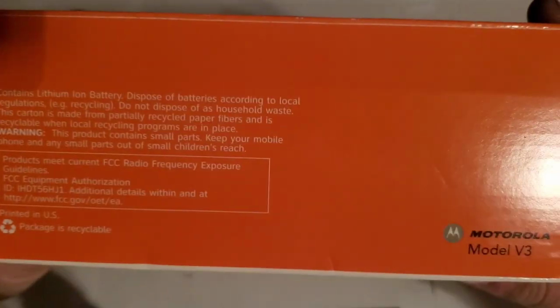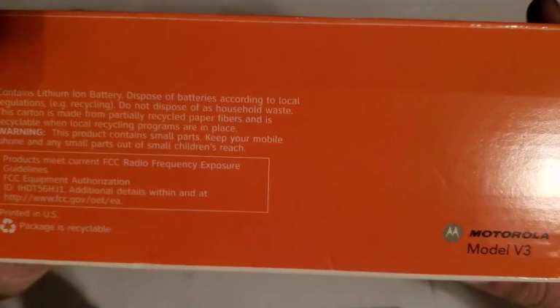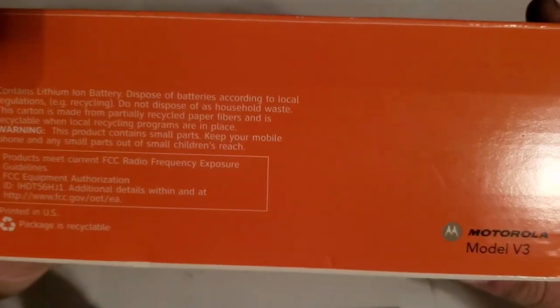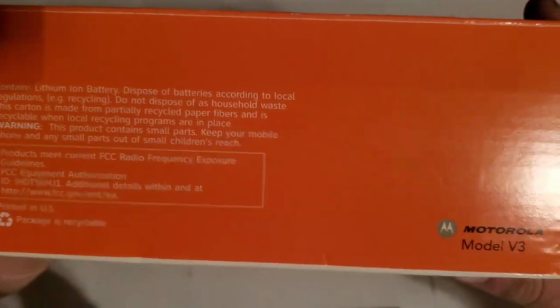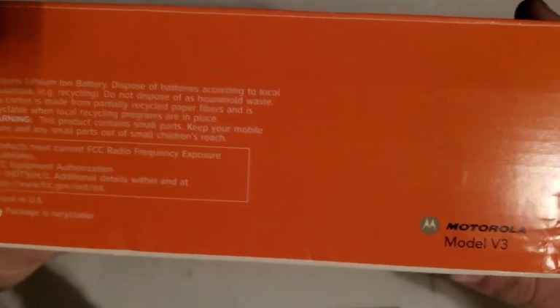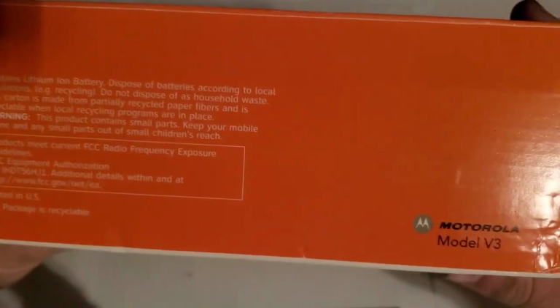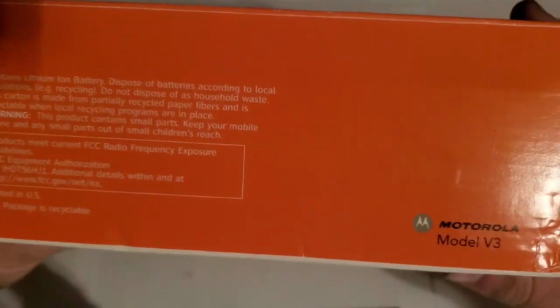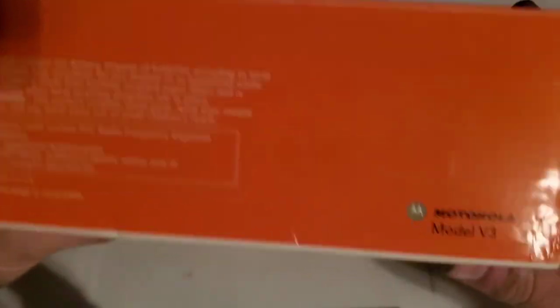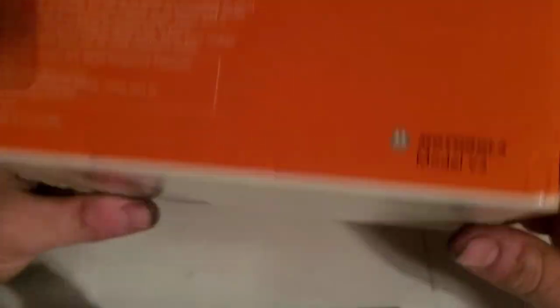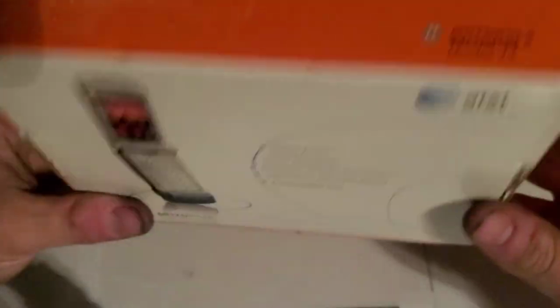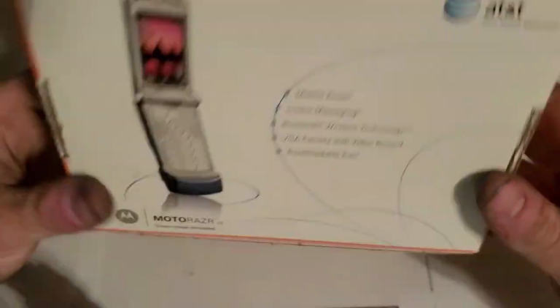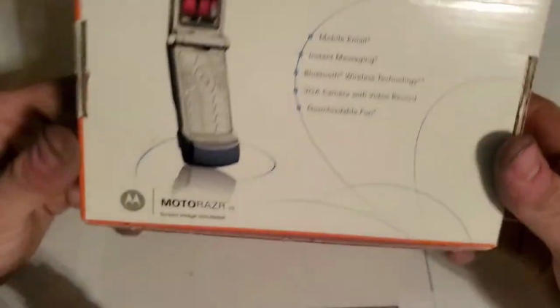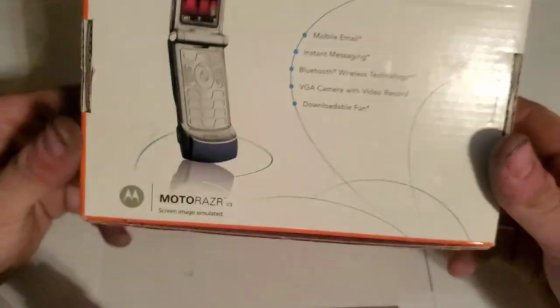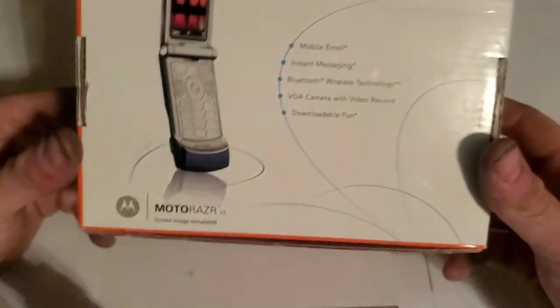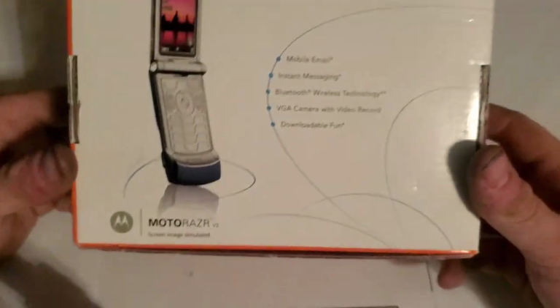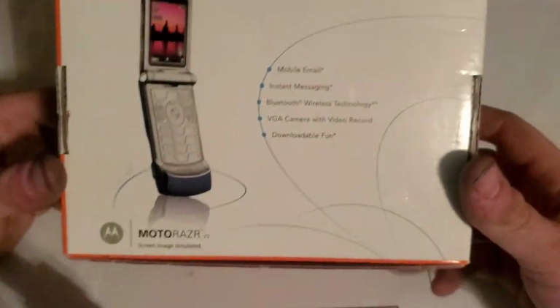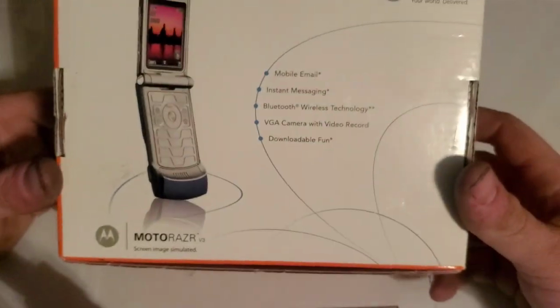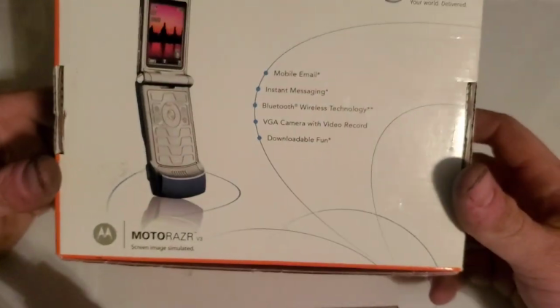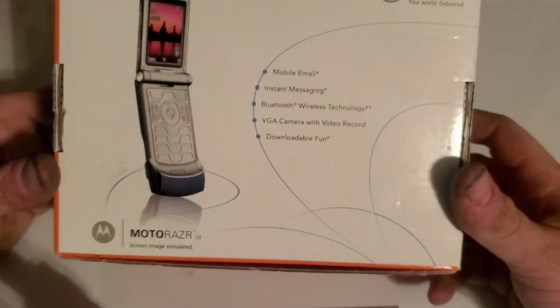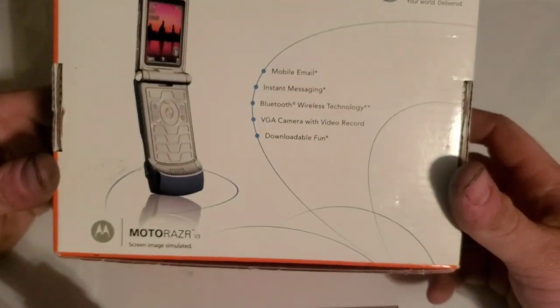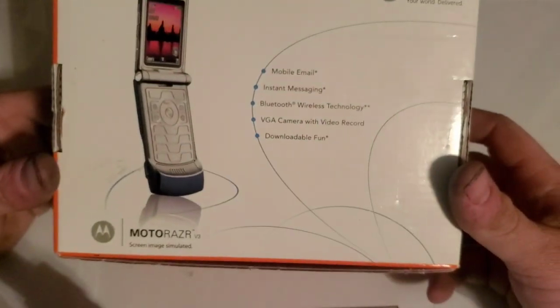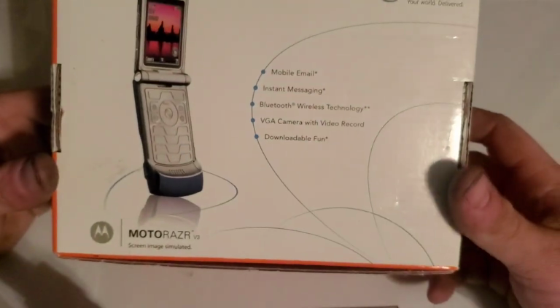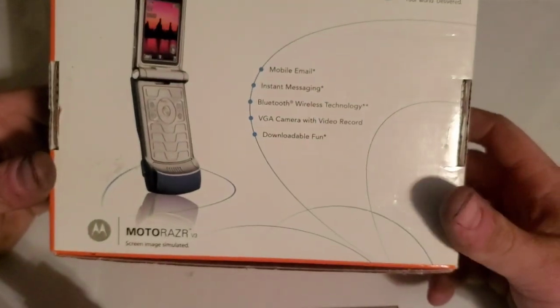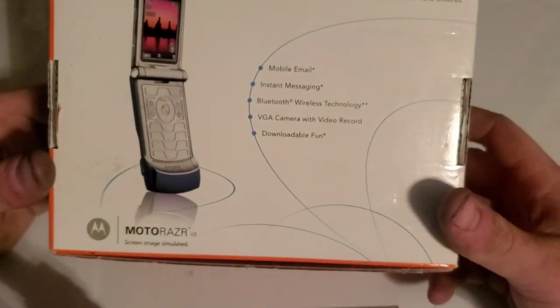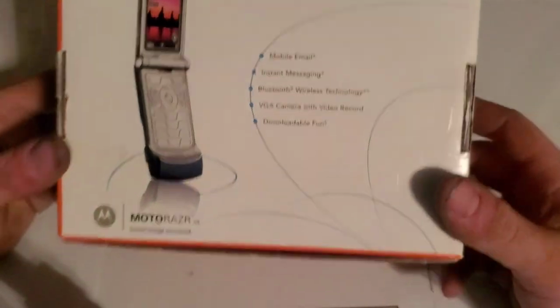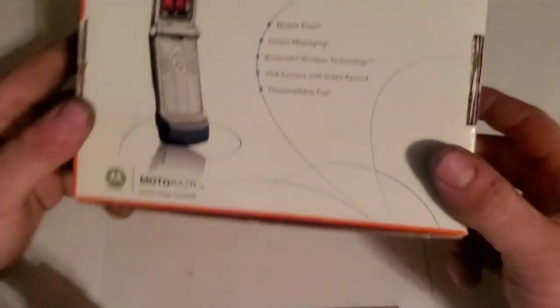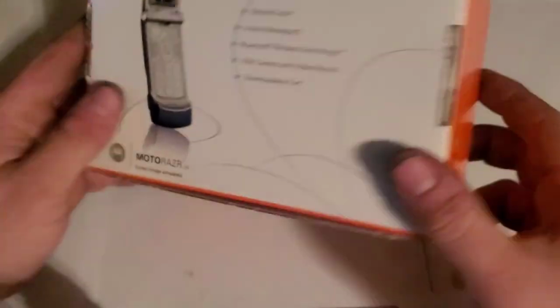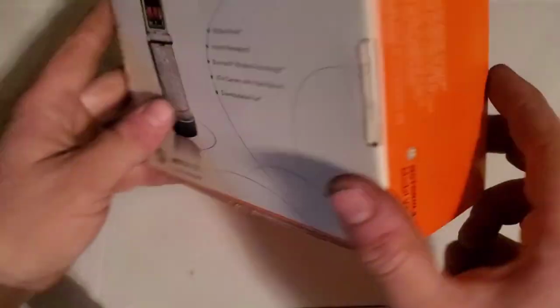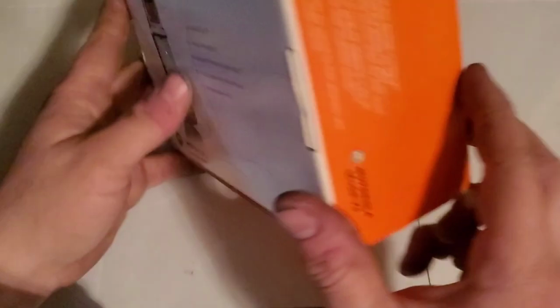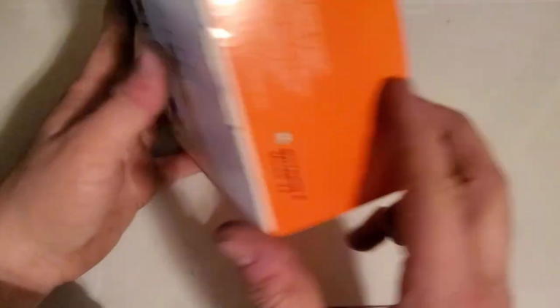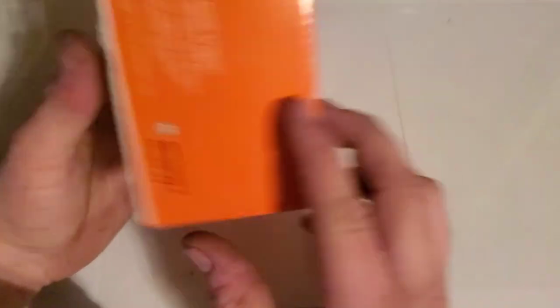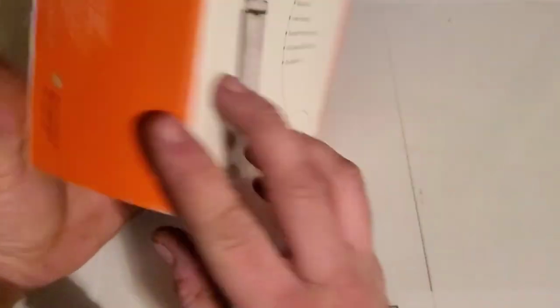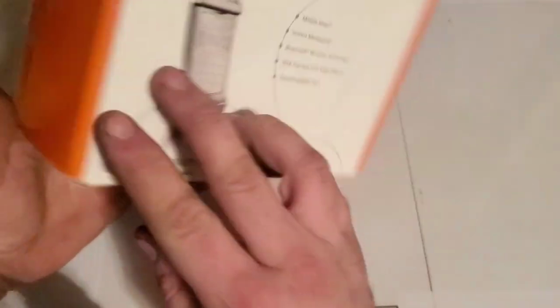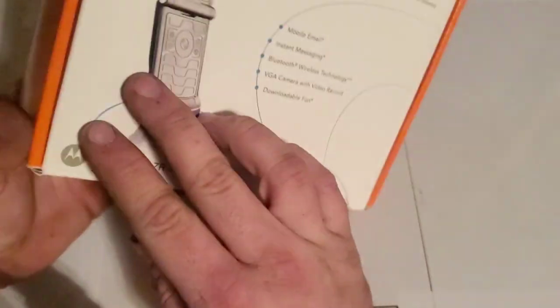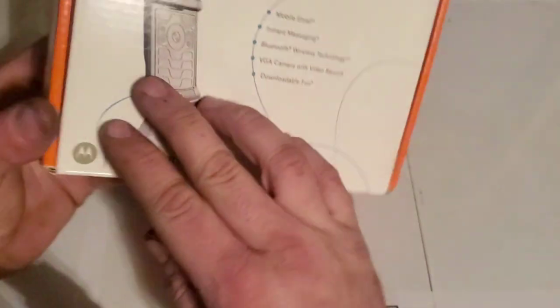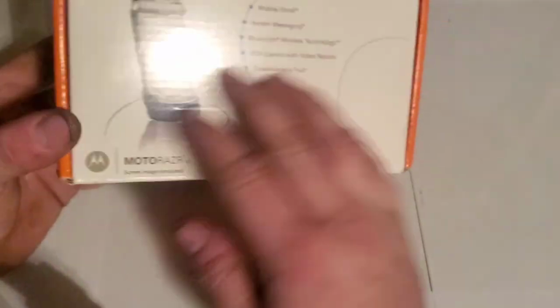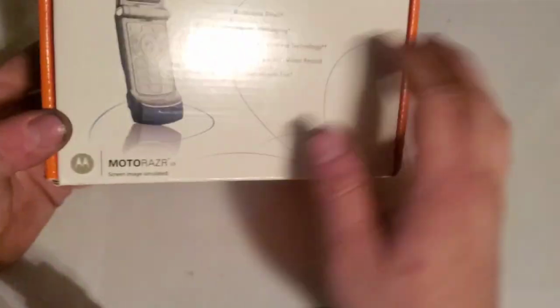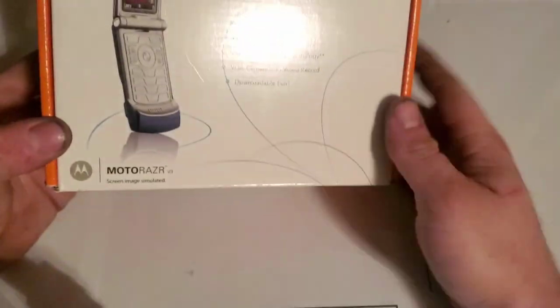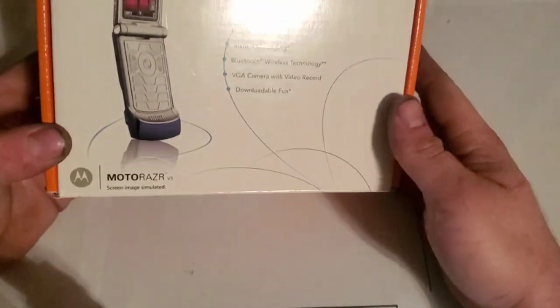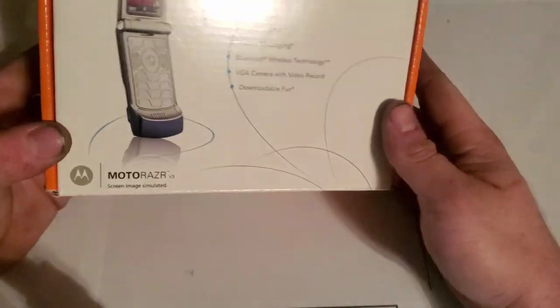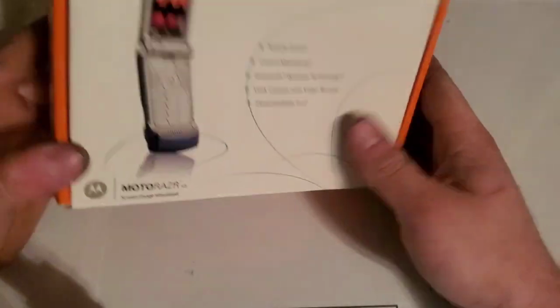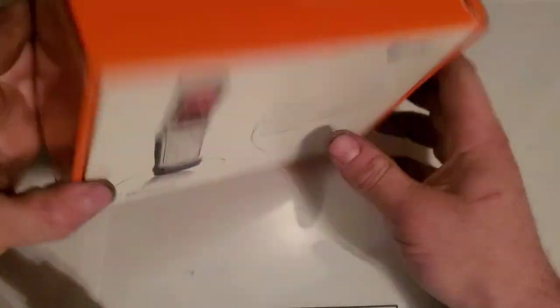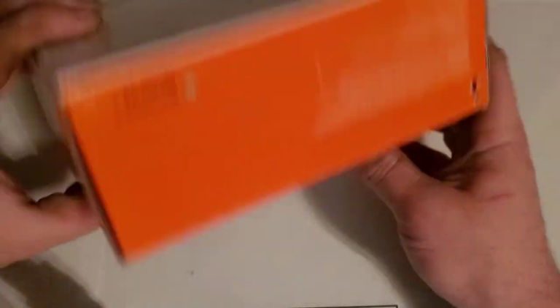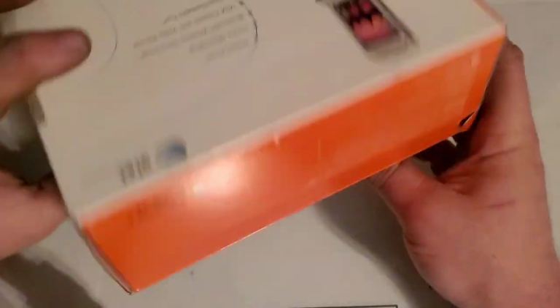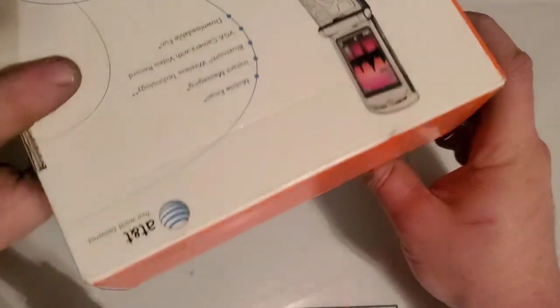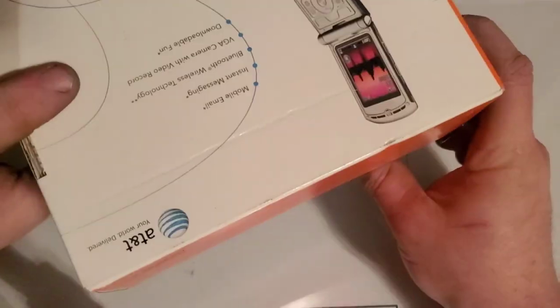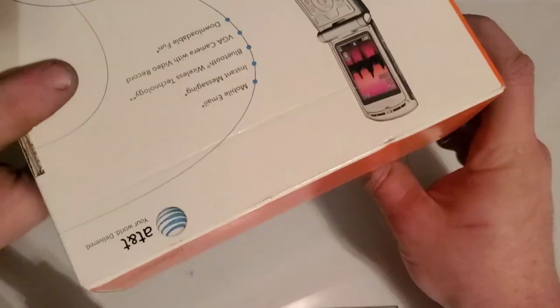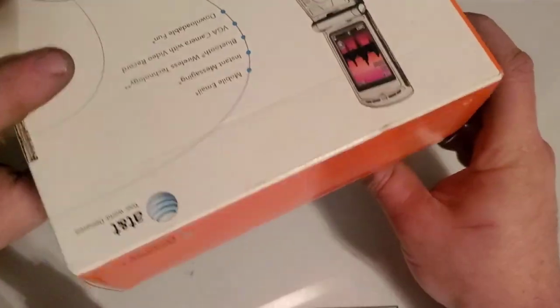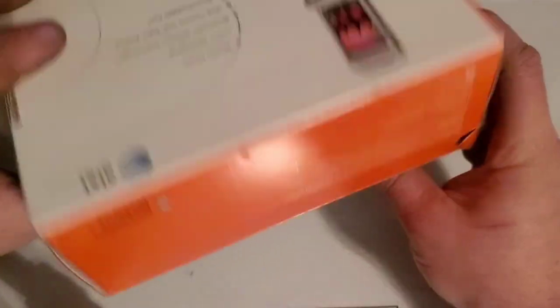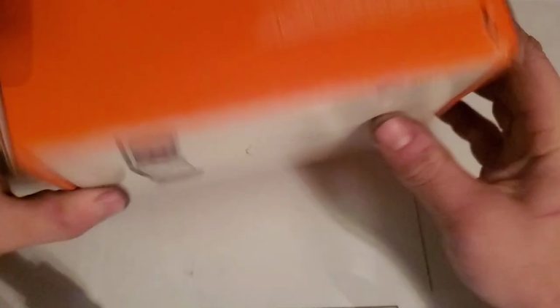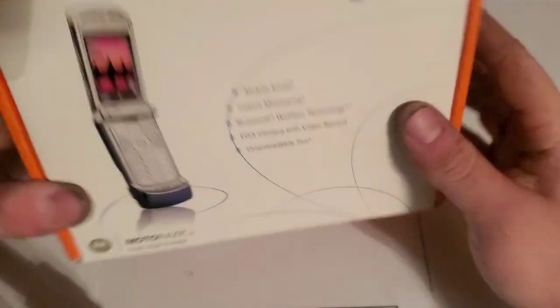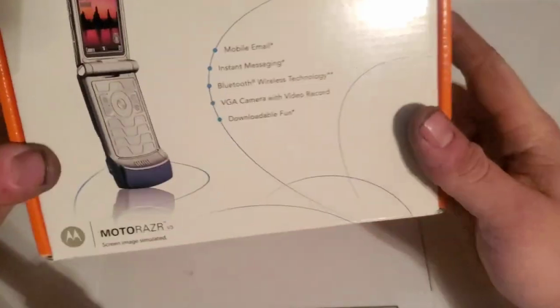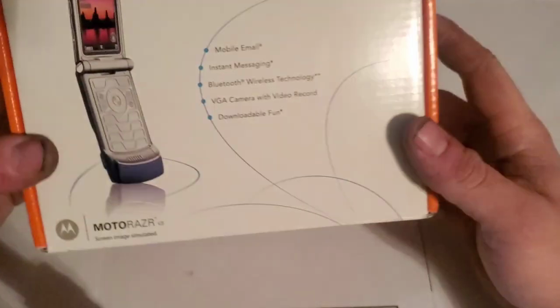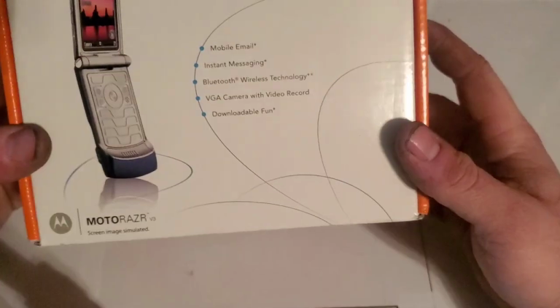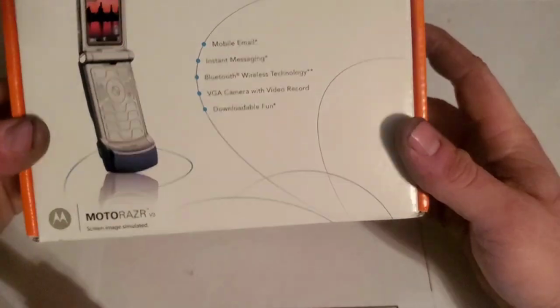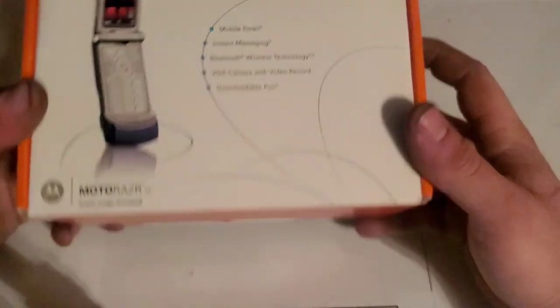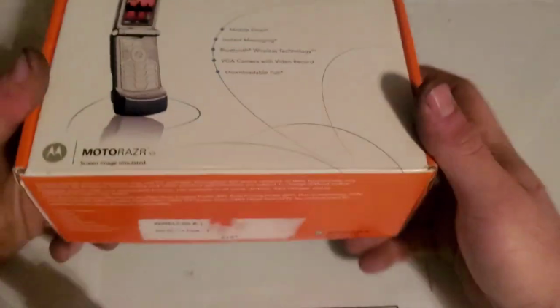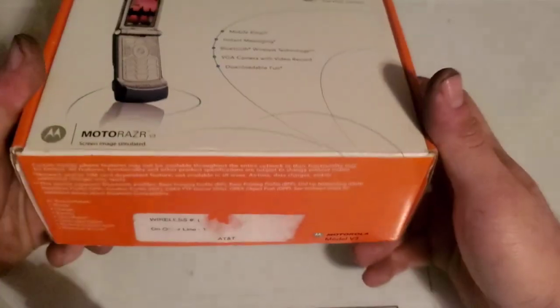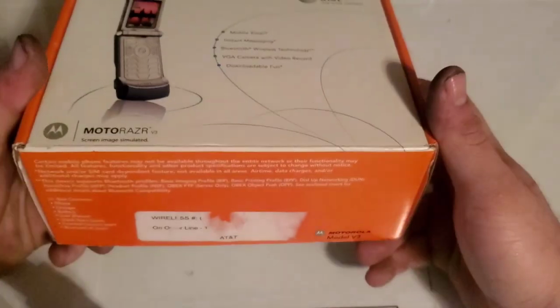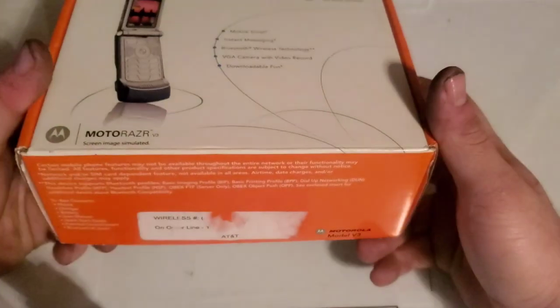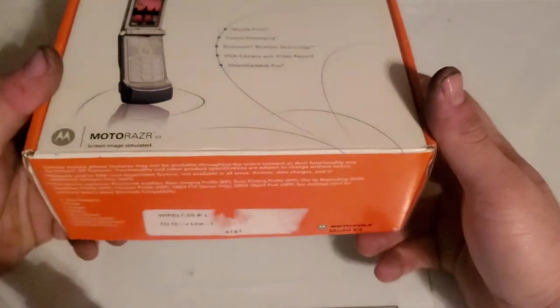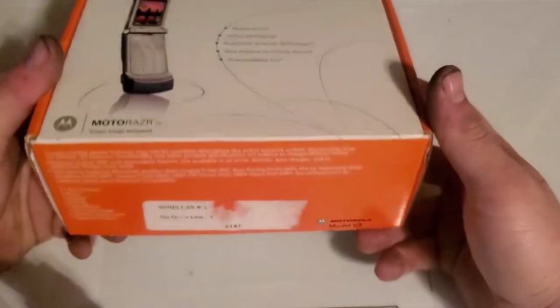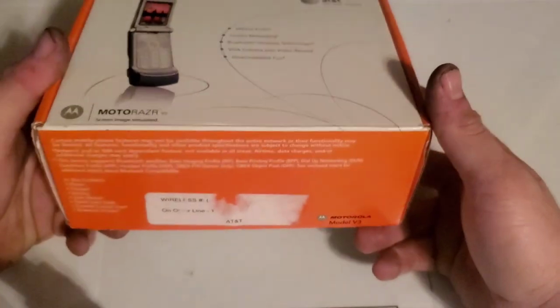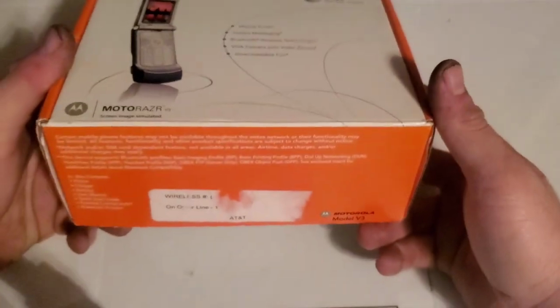And then the bottom is actually the same as the top.